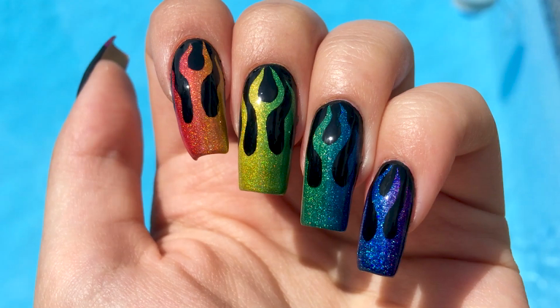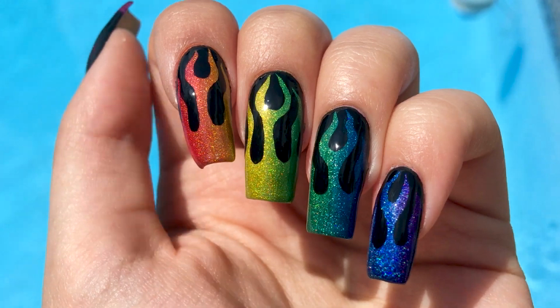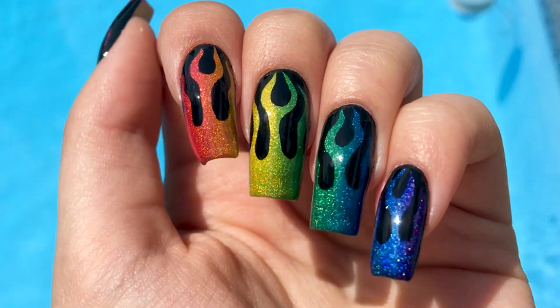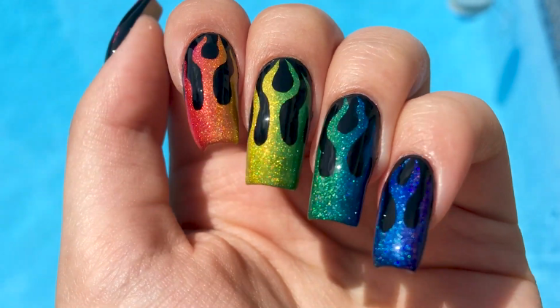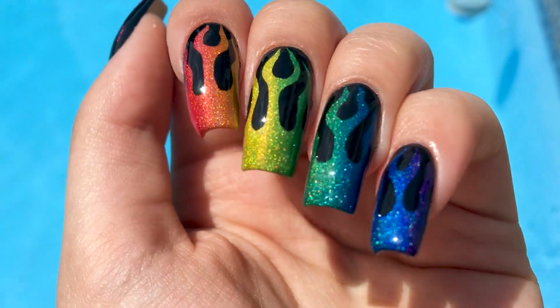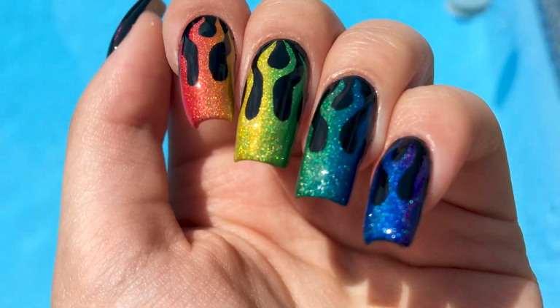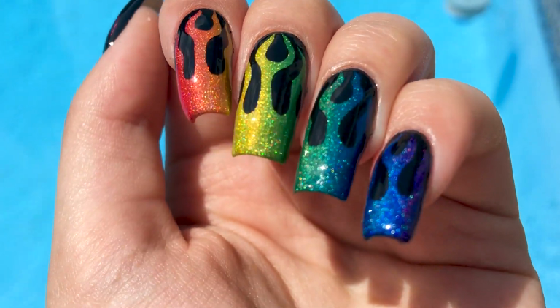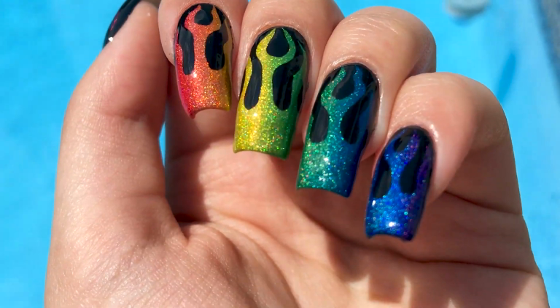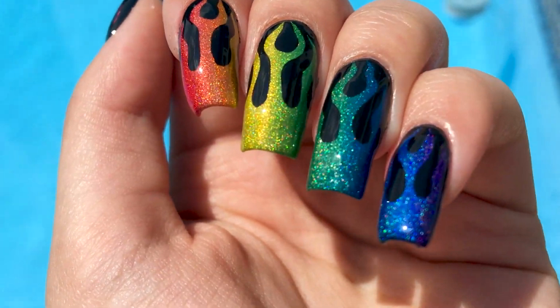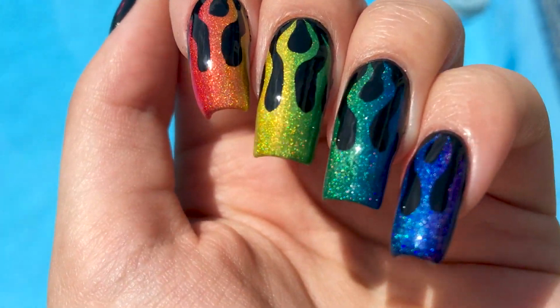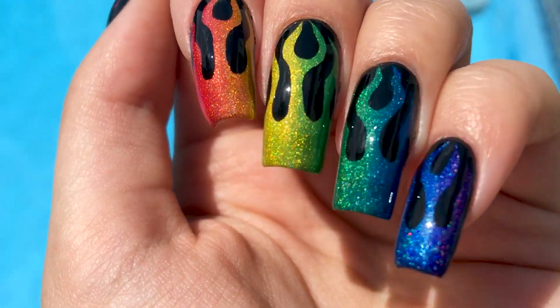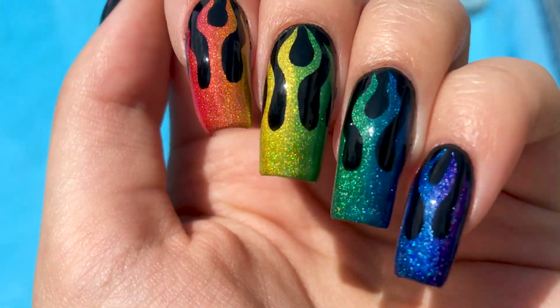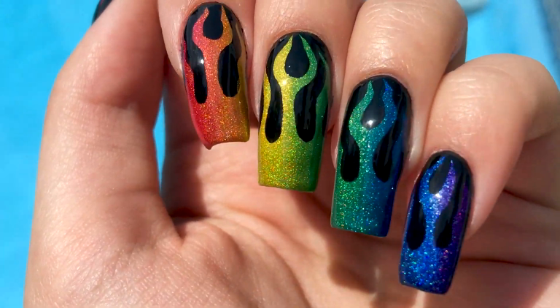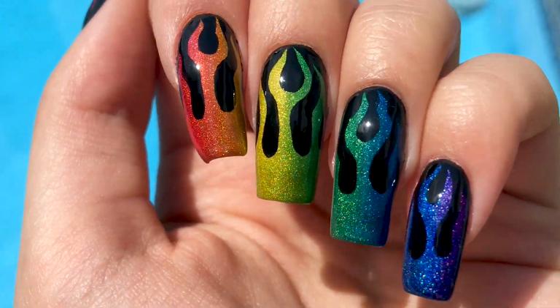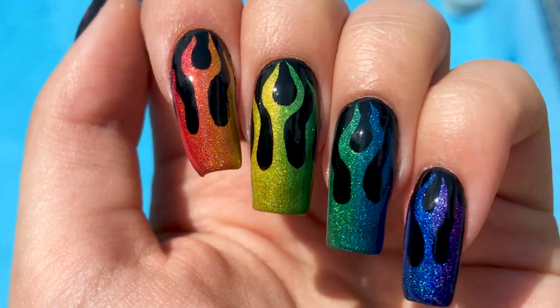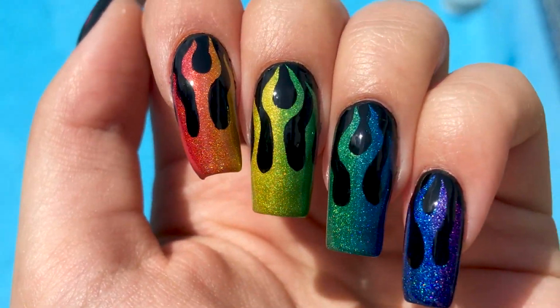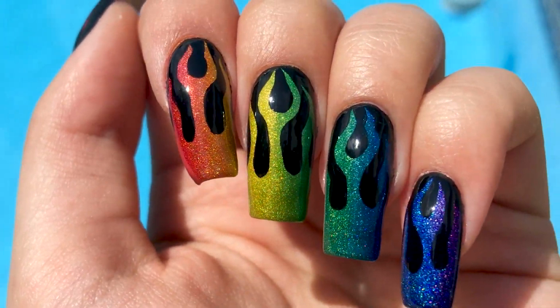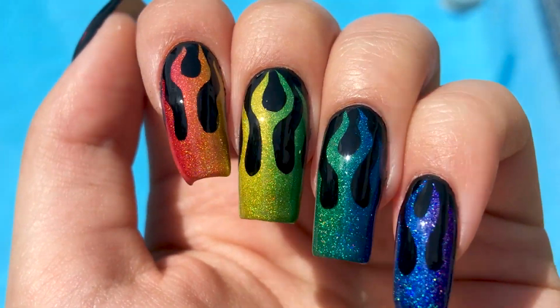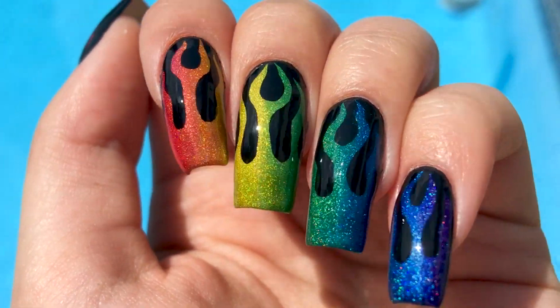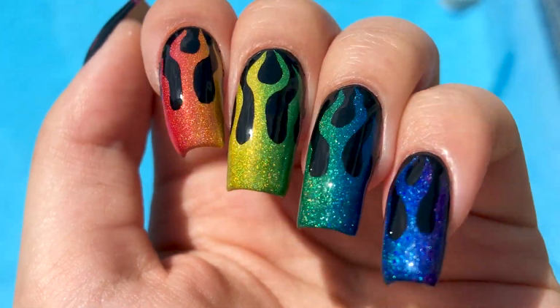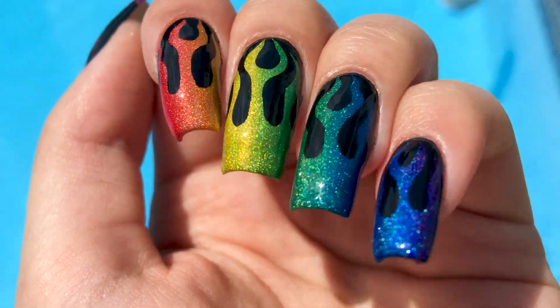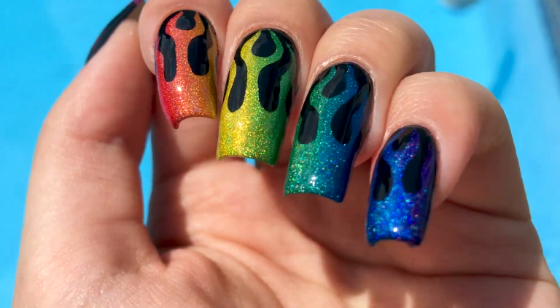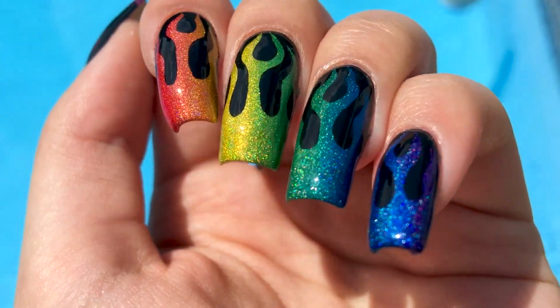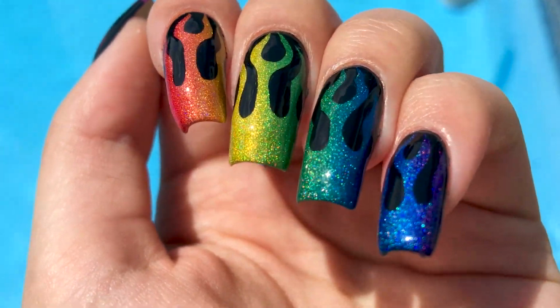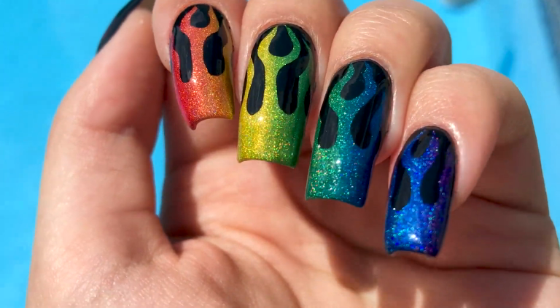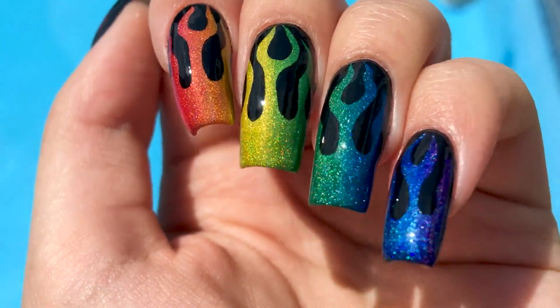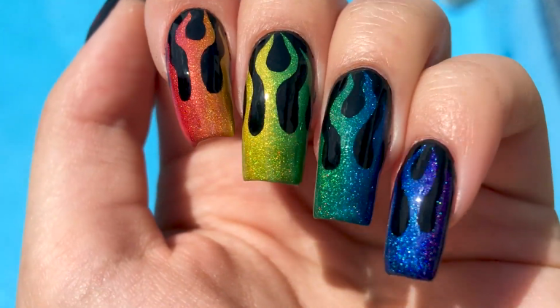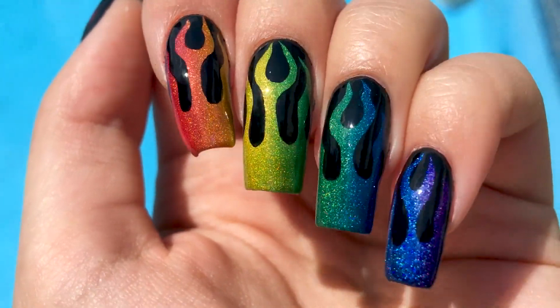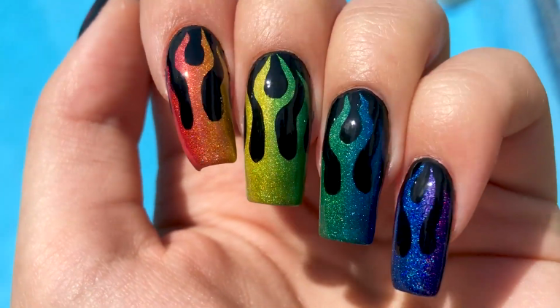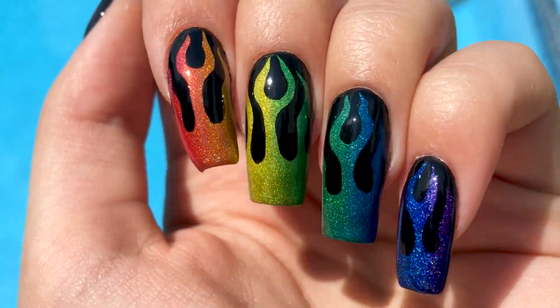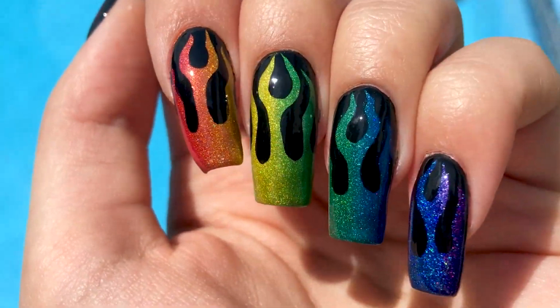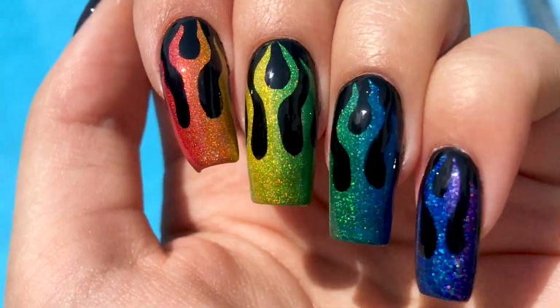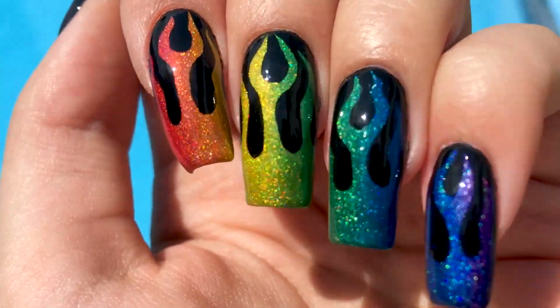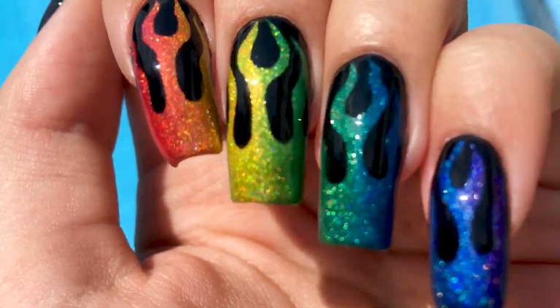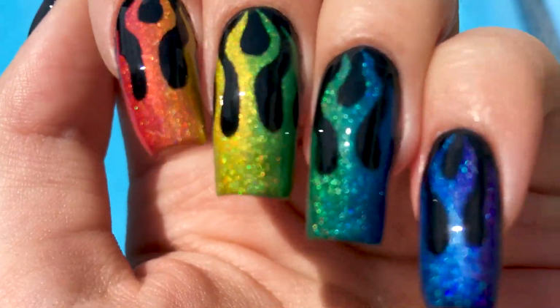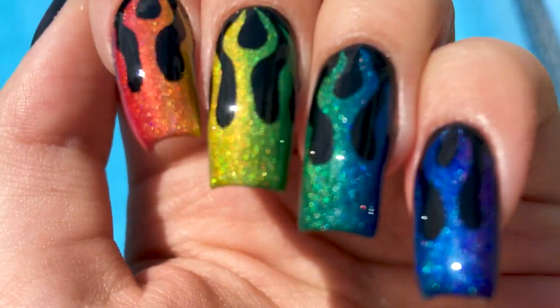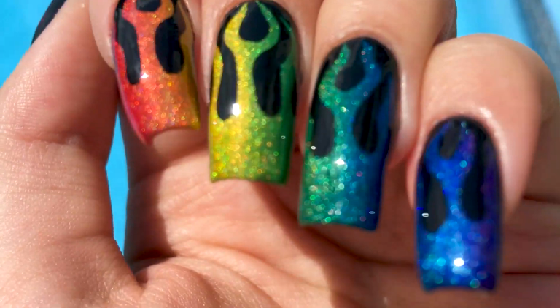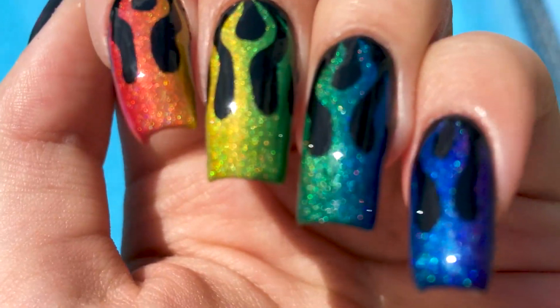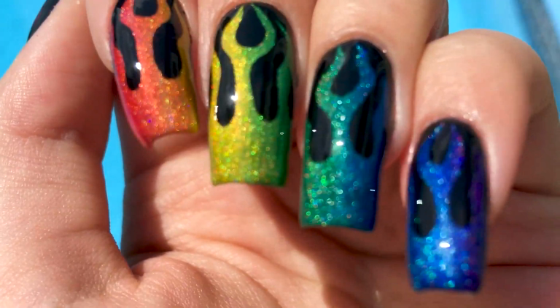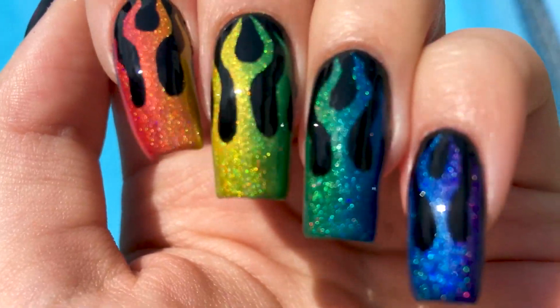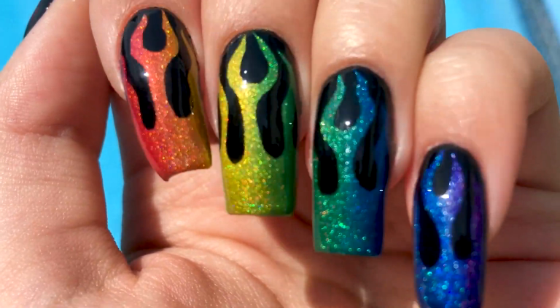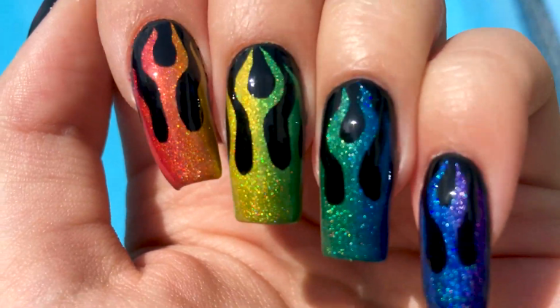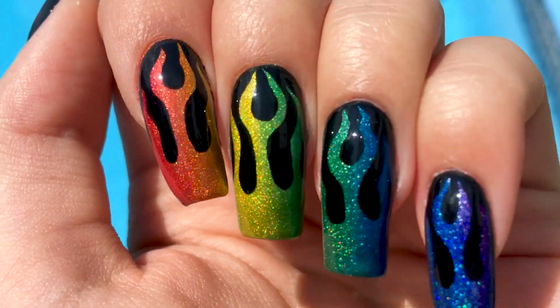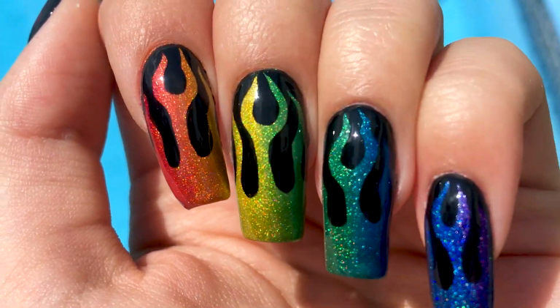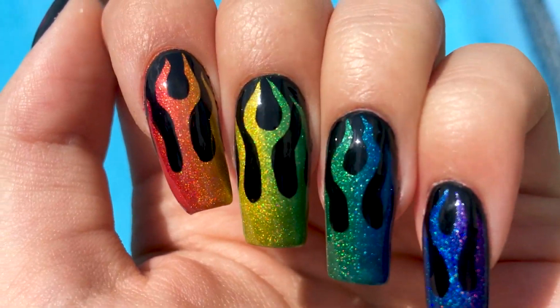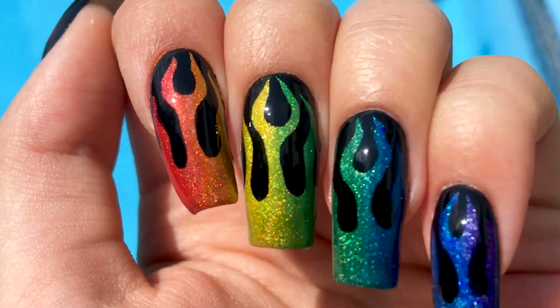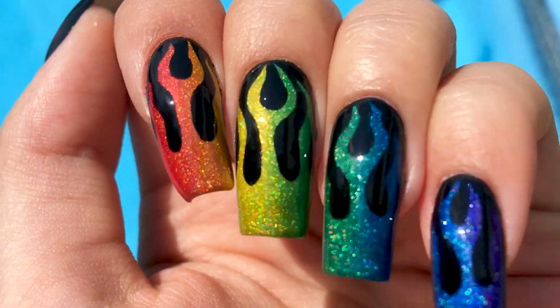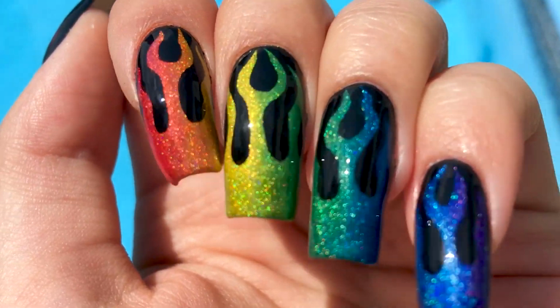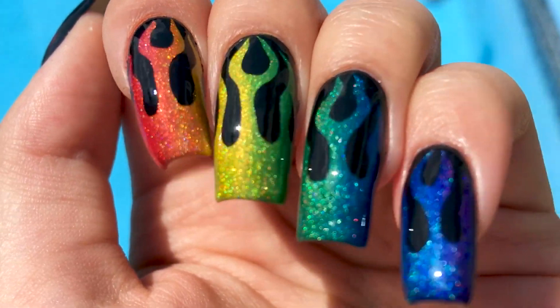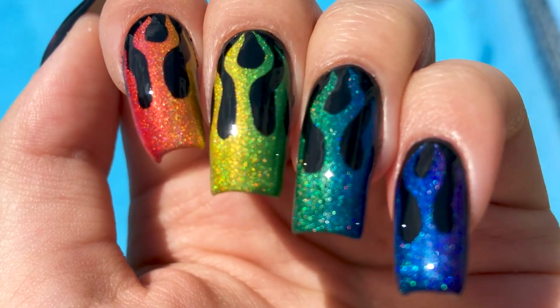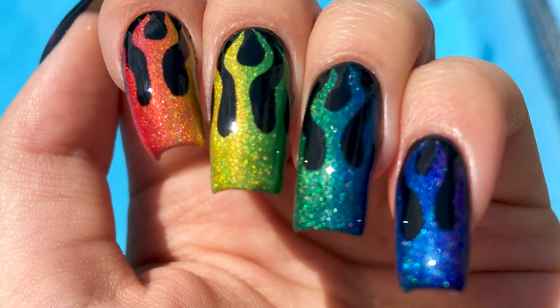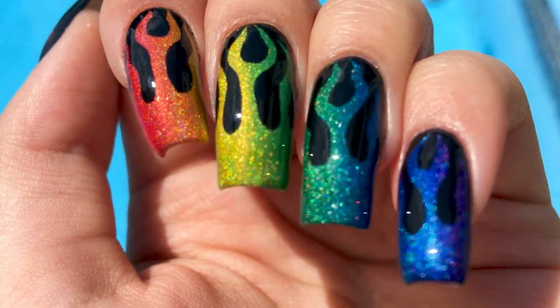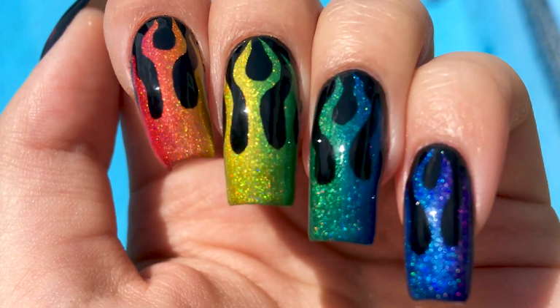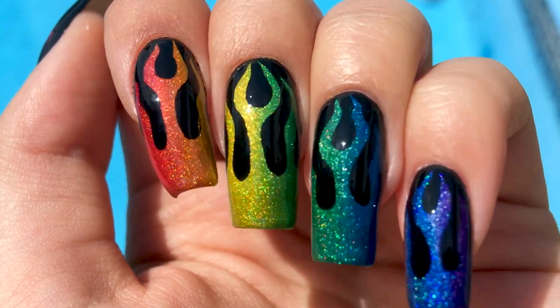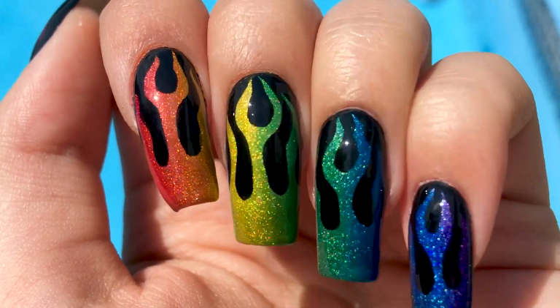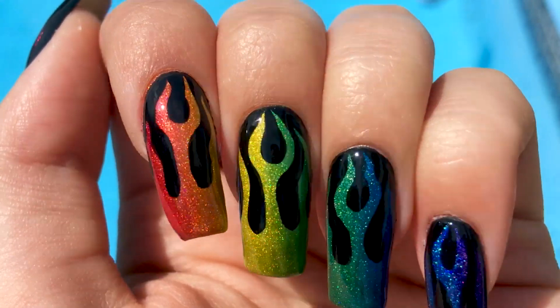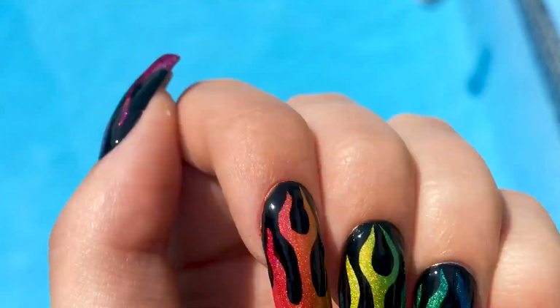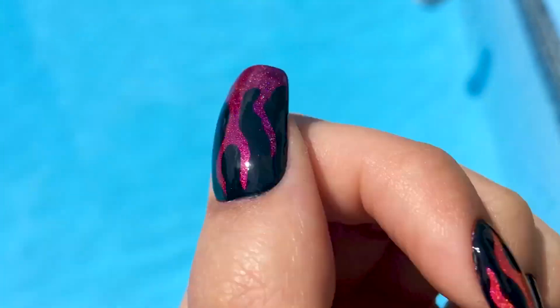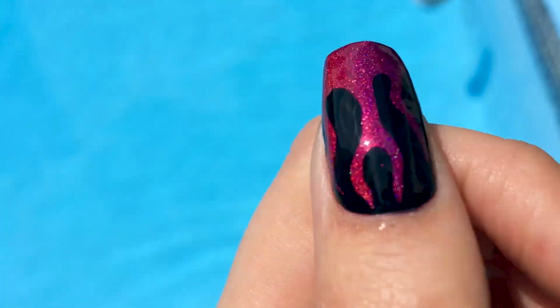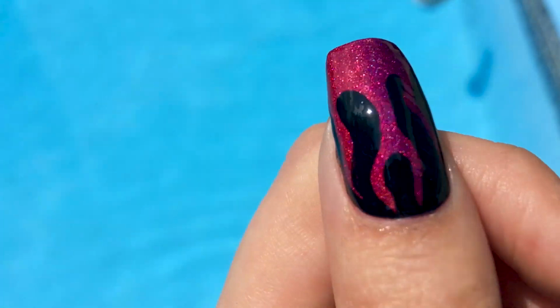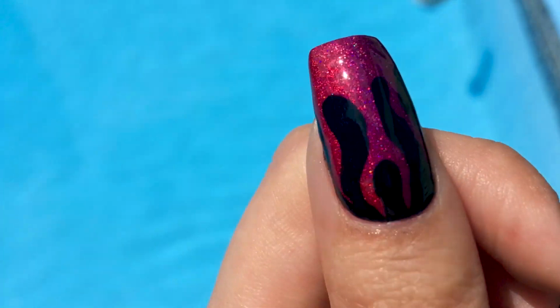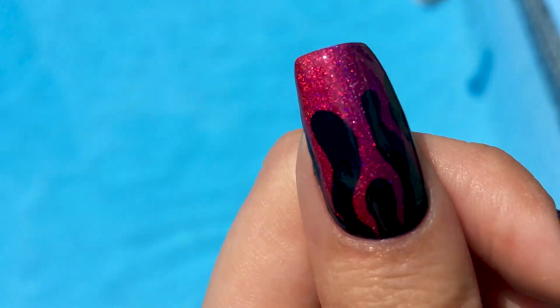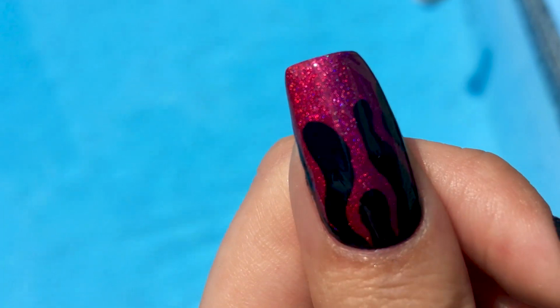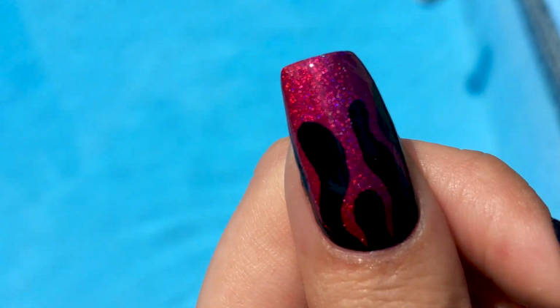Hi everyone! In today's video I'll be showing you how I did these rainbow fire nails using once again the new Holo Taco collection.